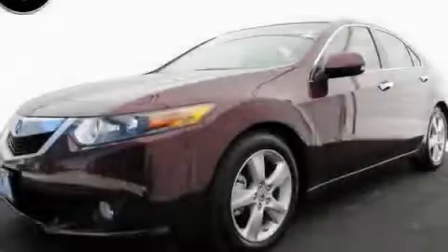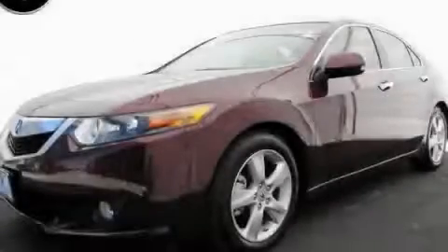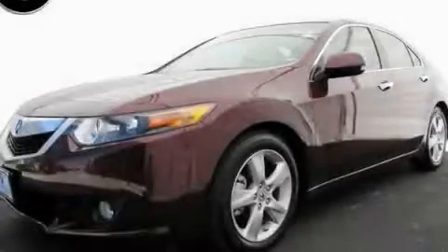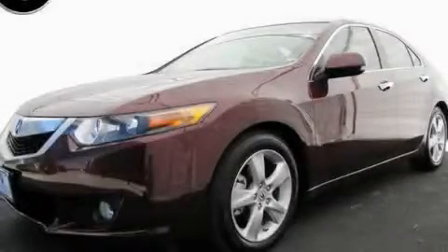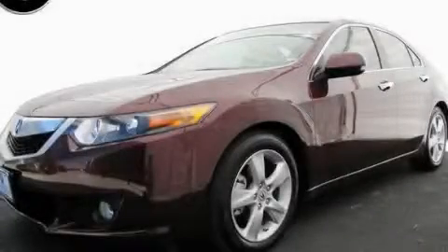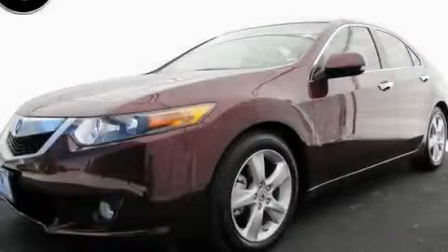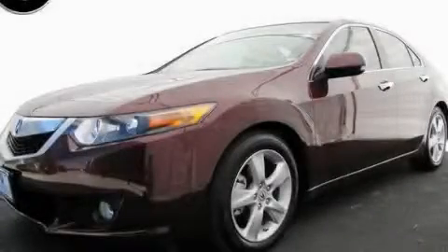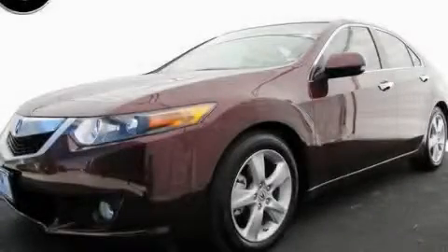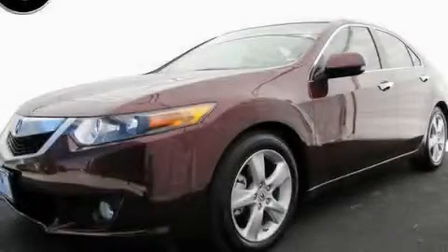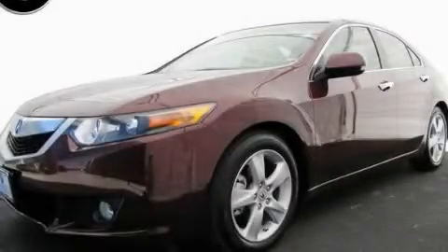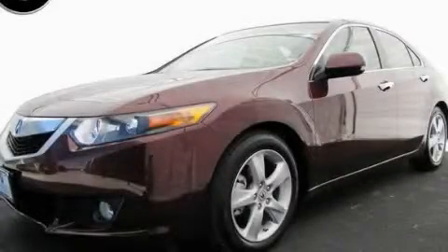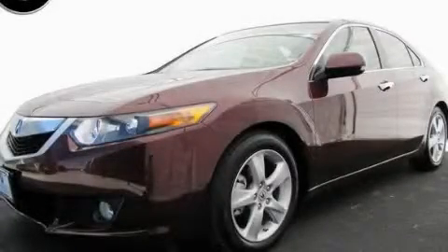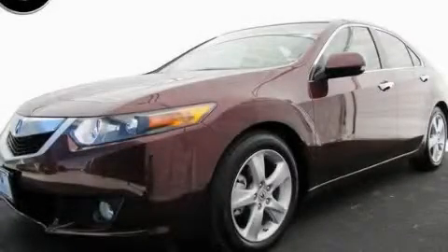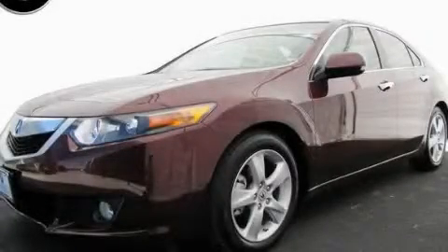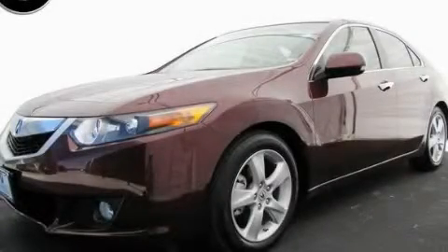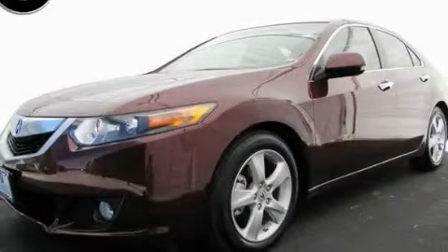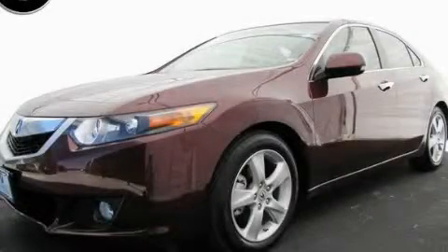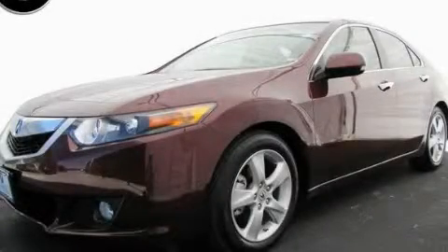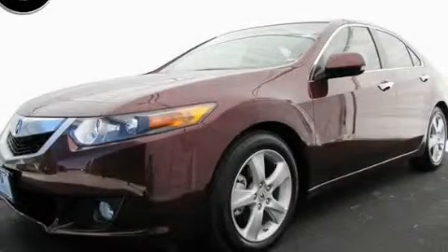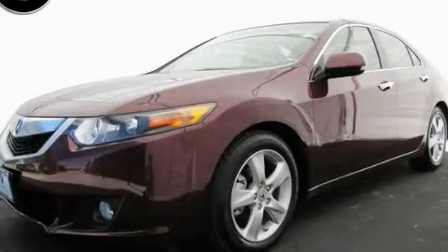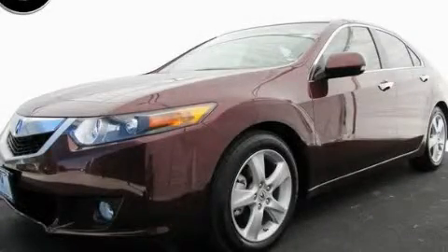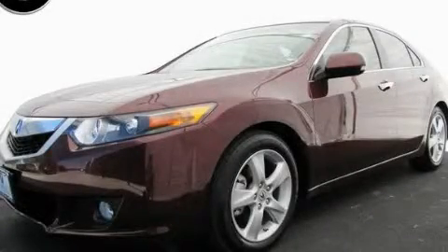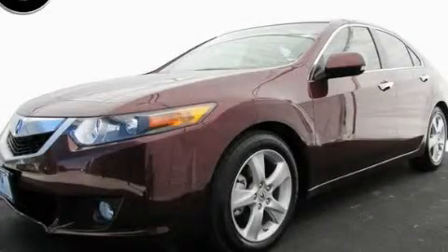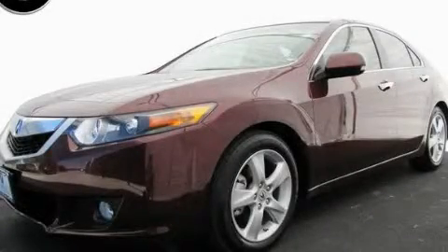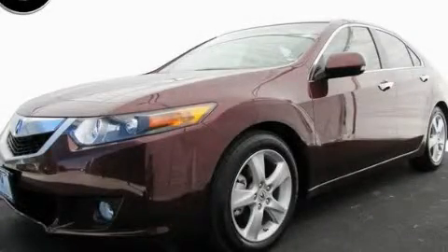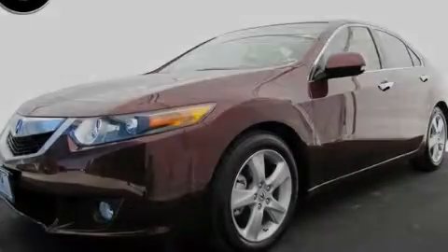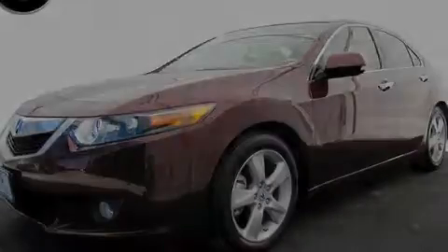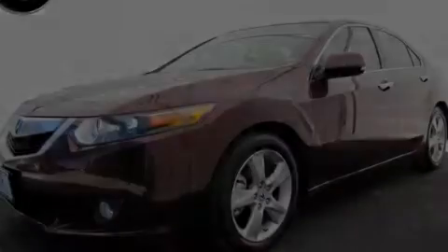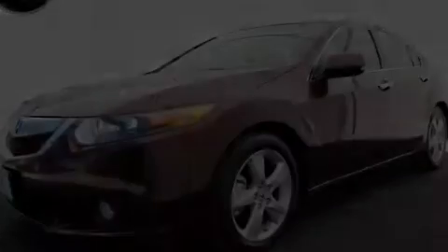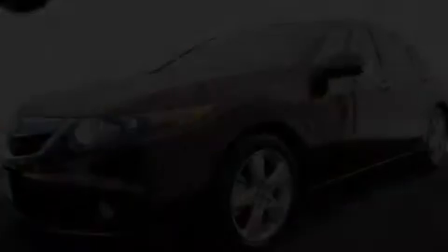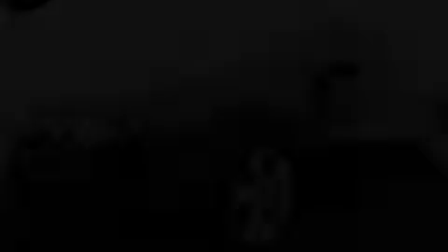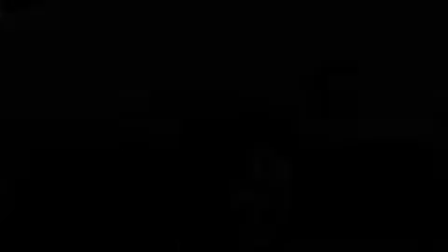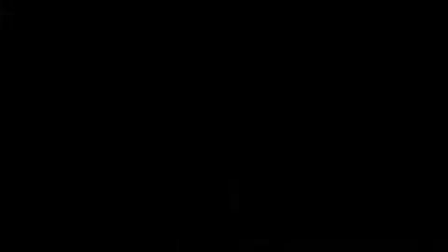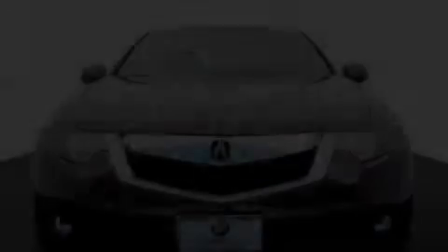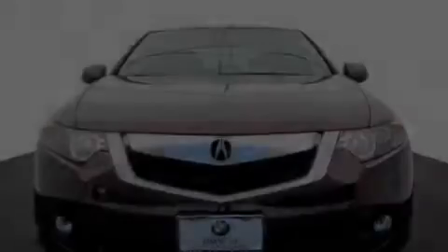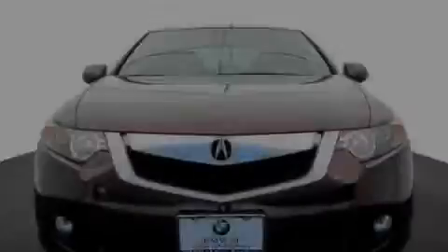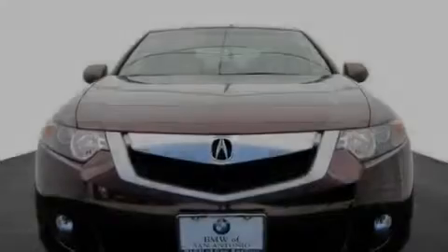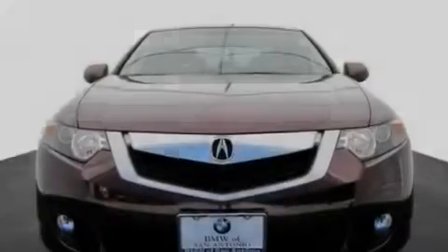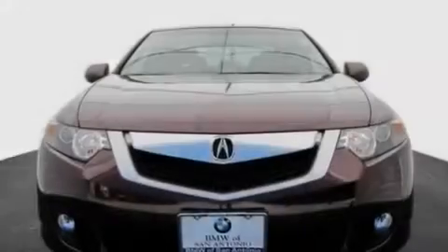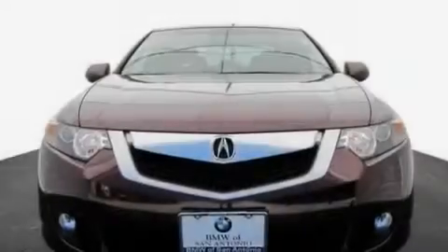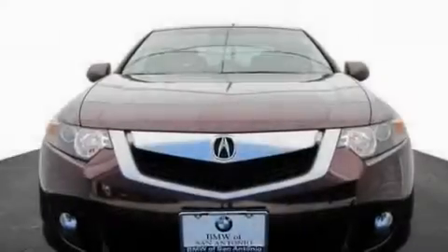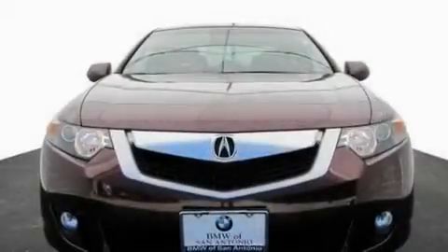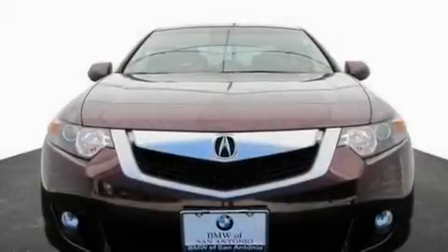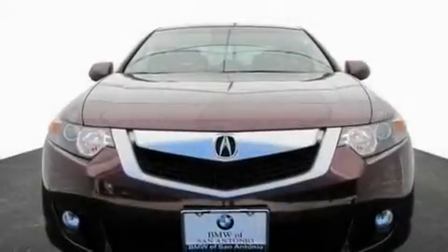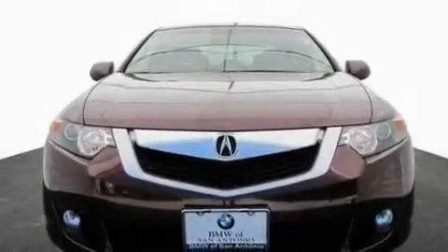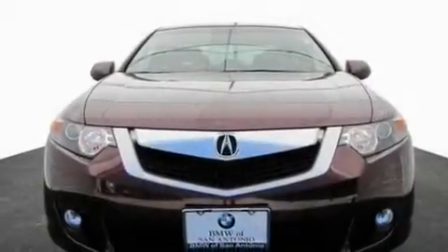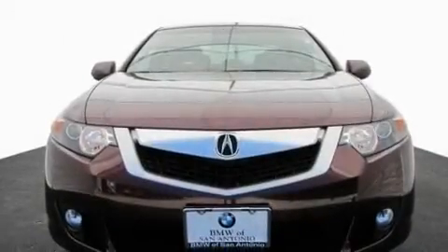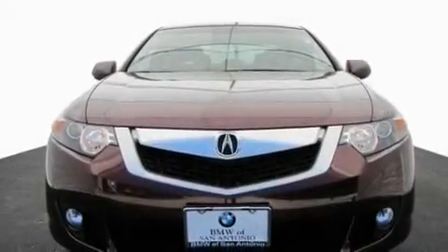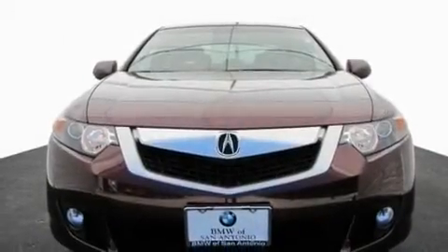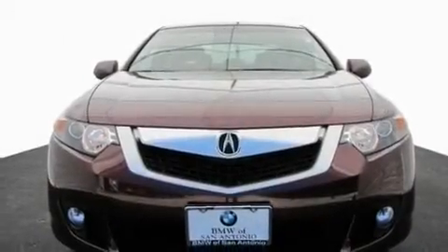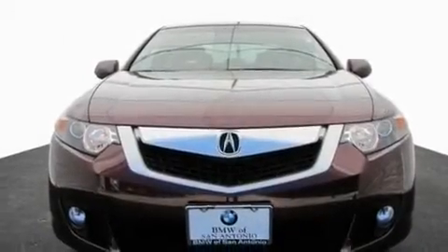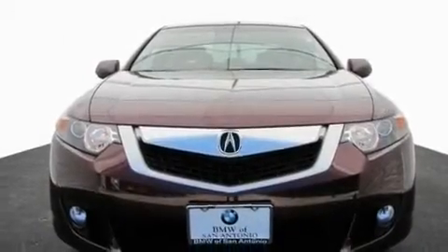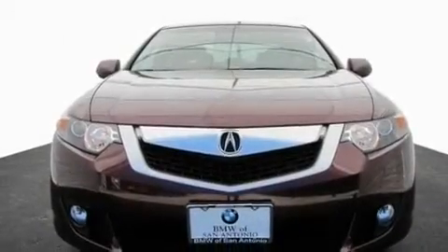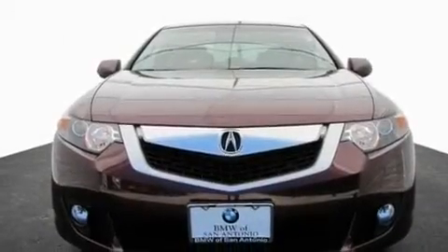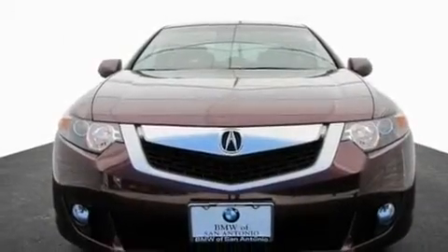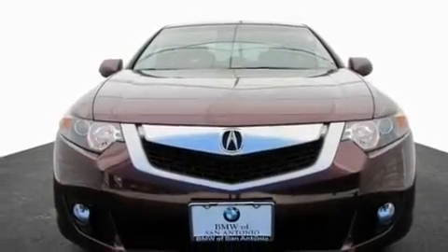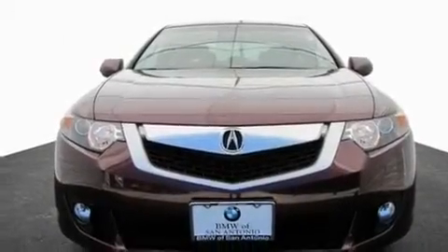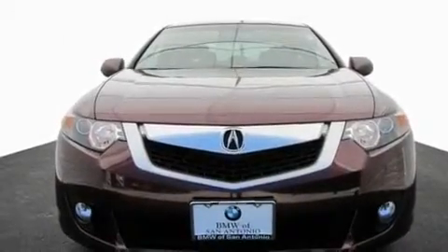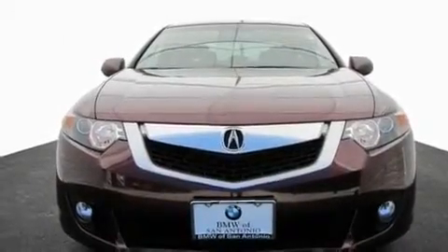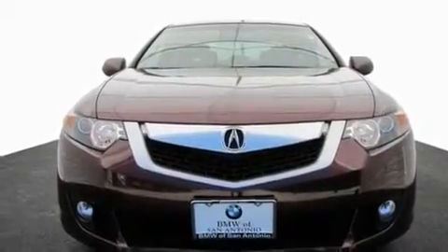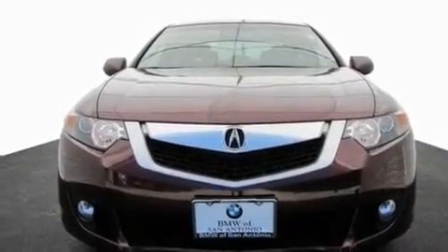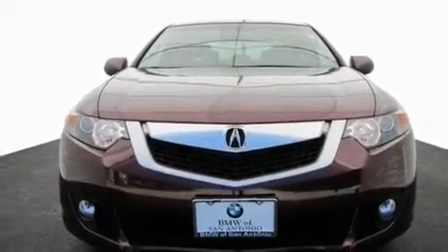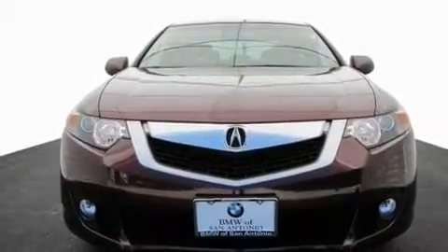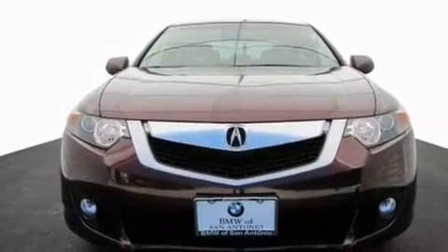This is a 2010 Acura TSX. It has a 2.4-liter four-cylinder engine and an automatic transmission.